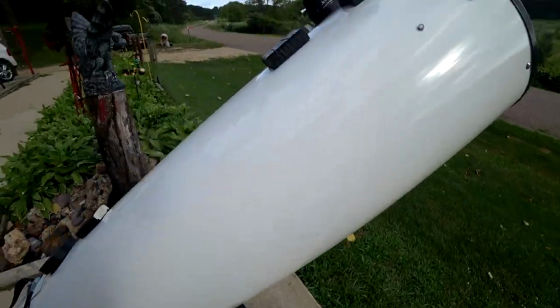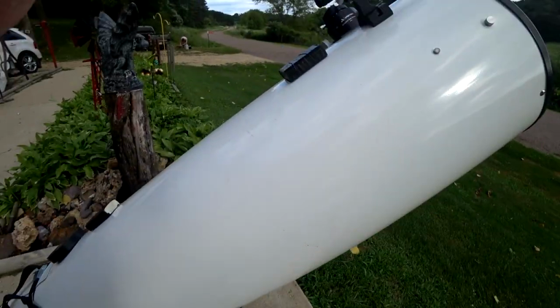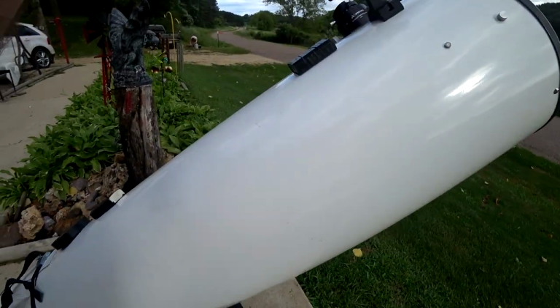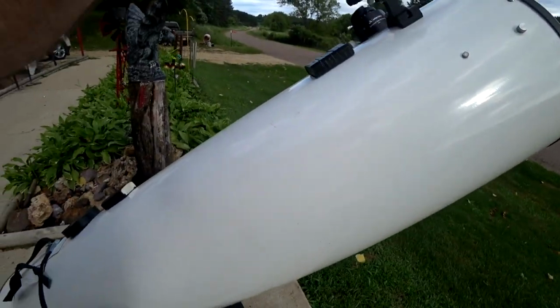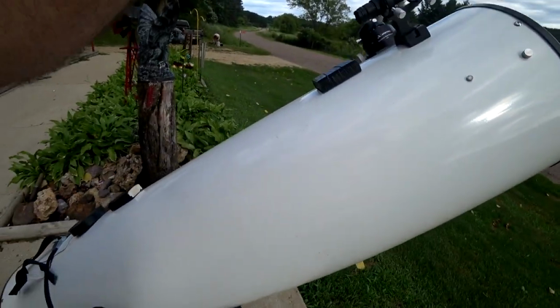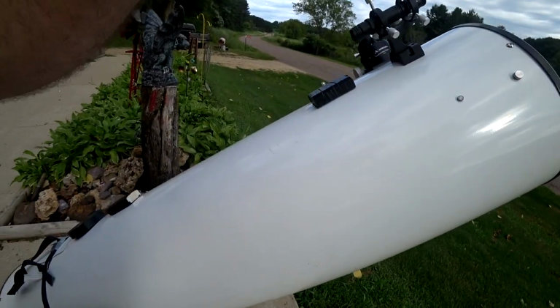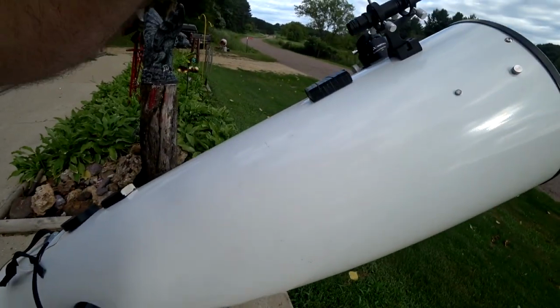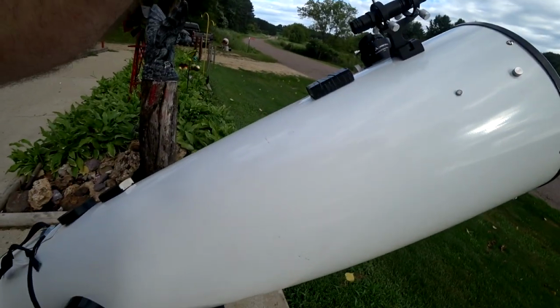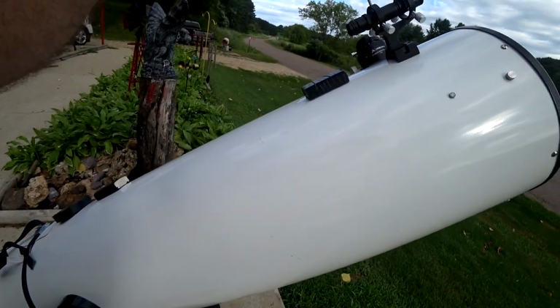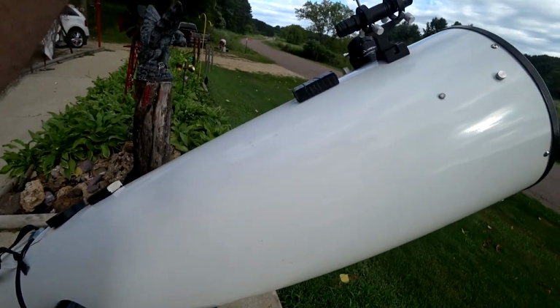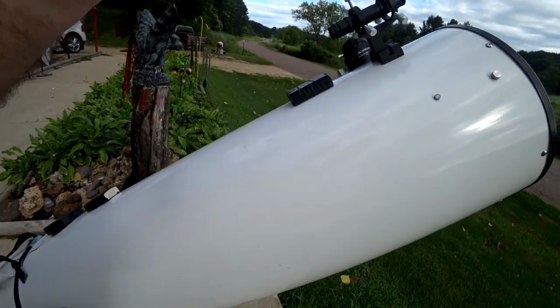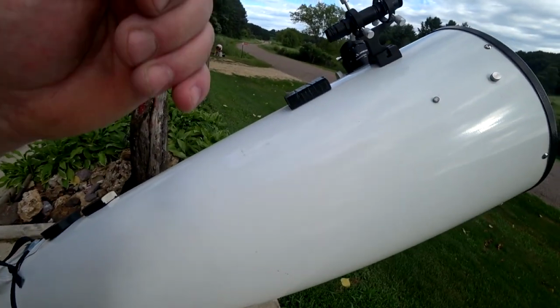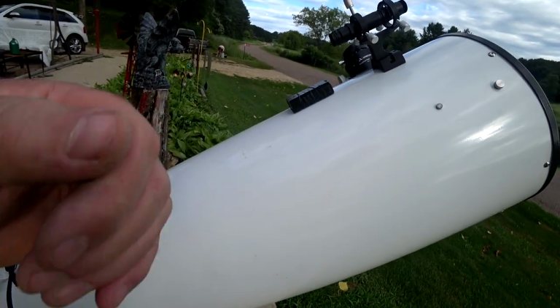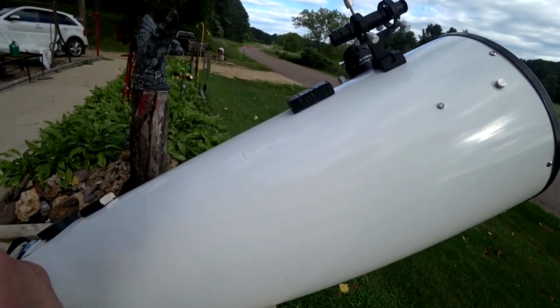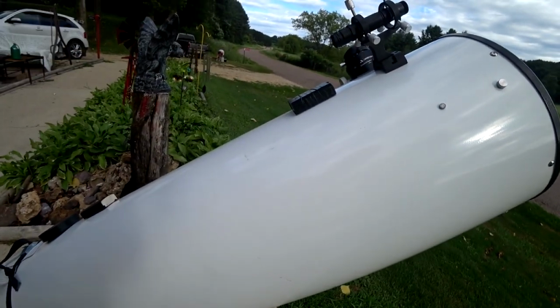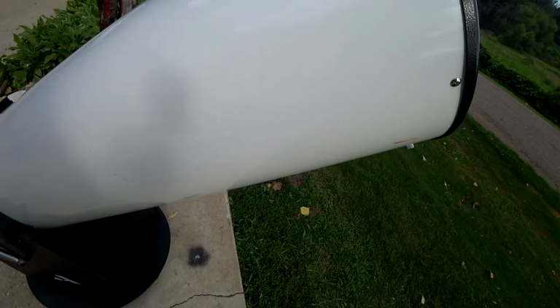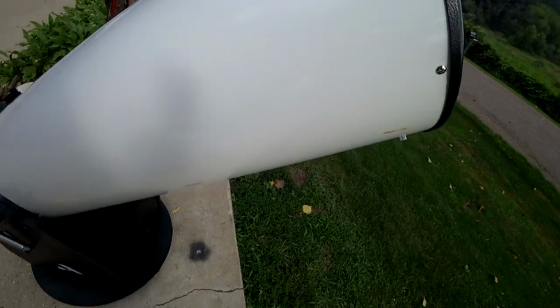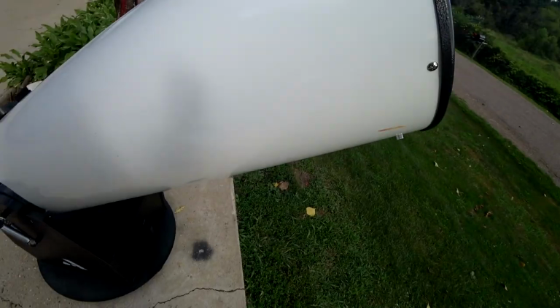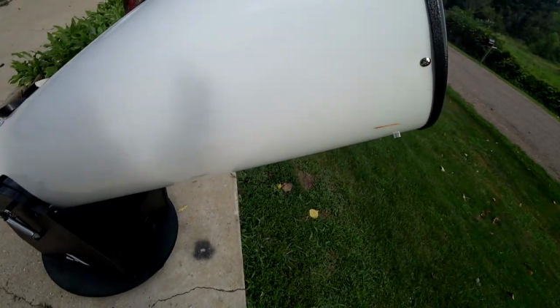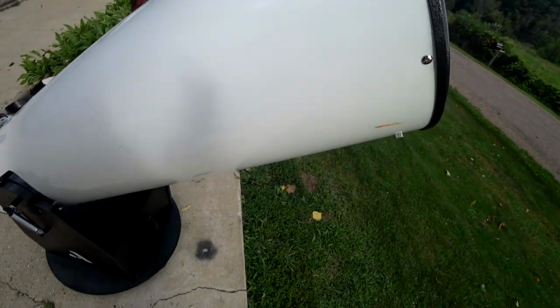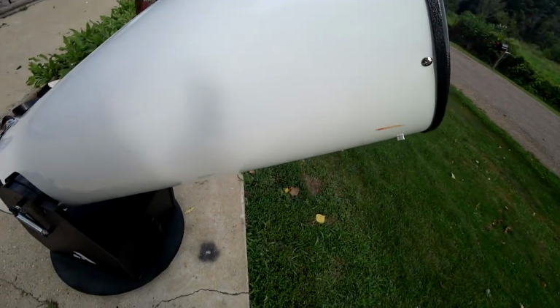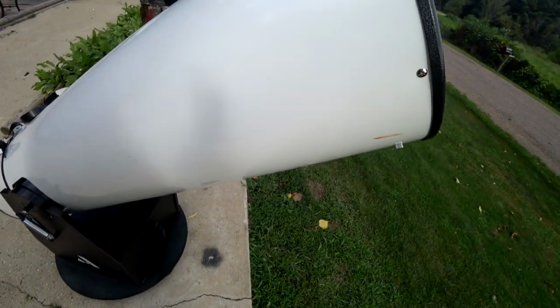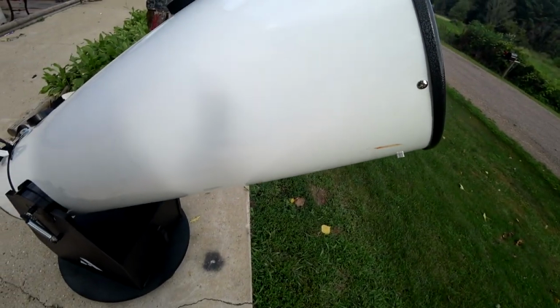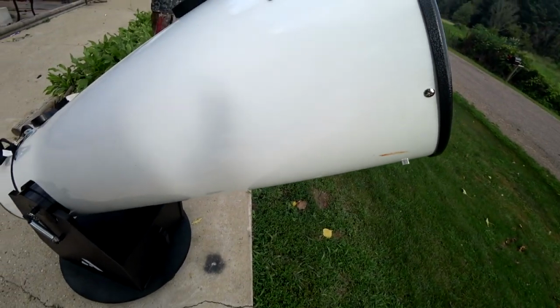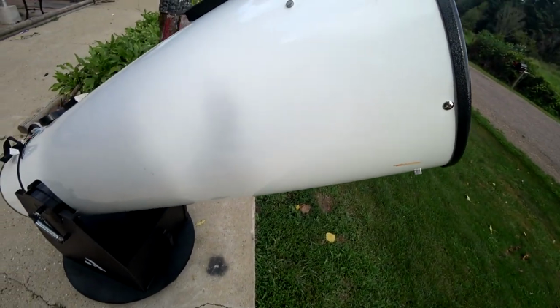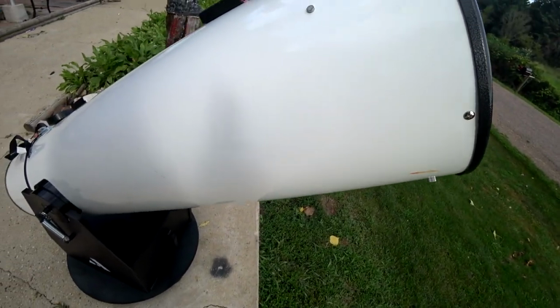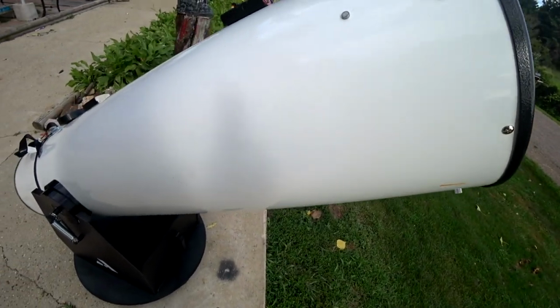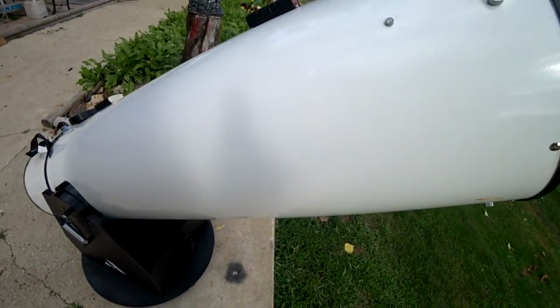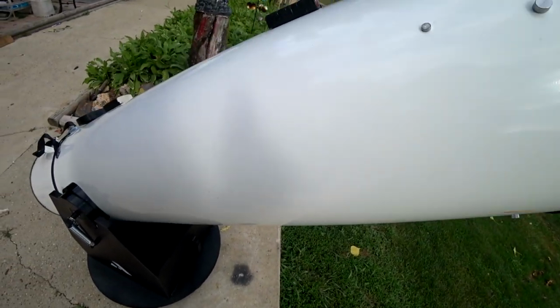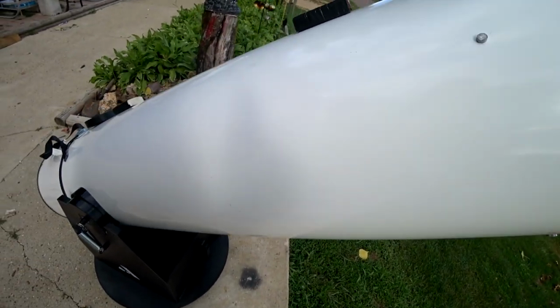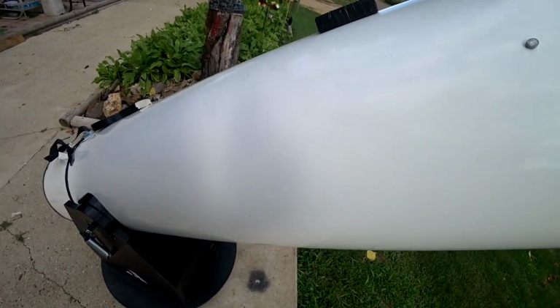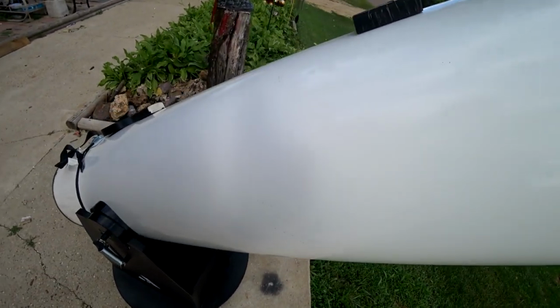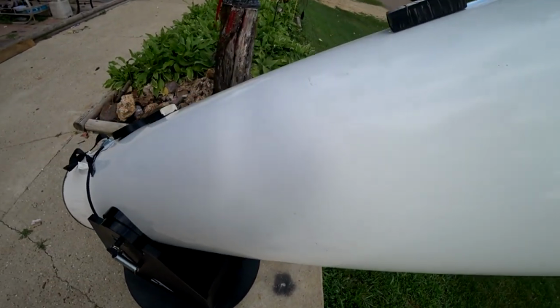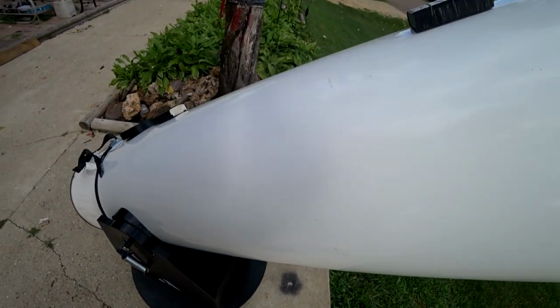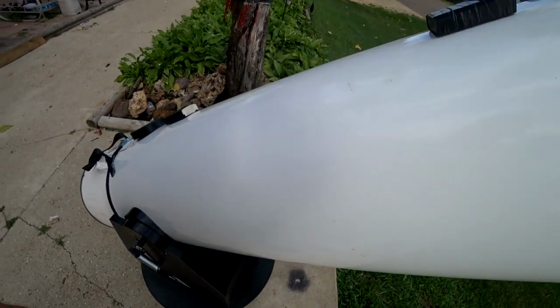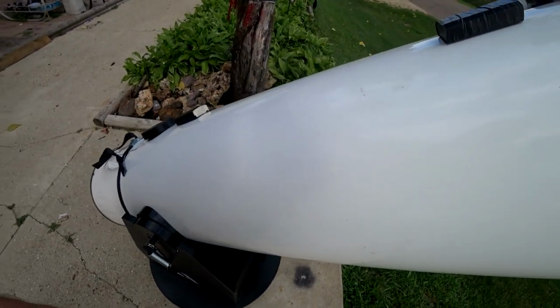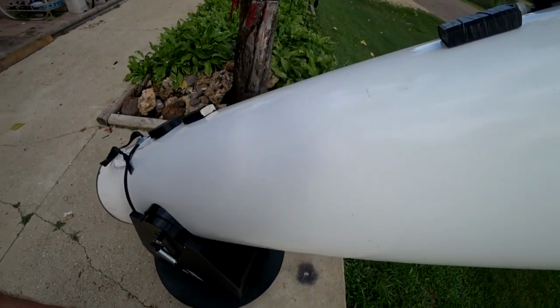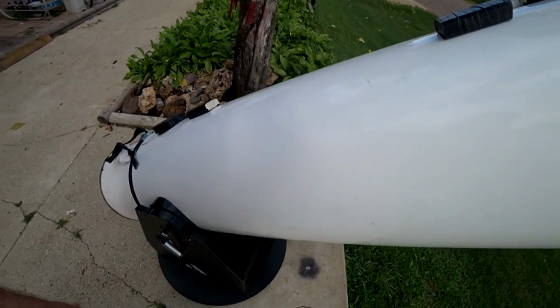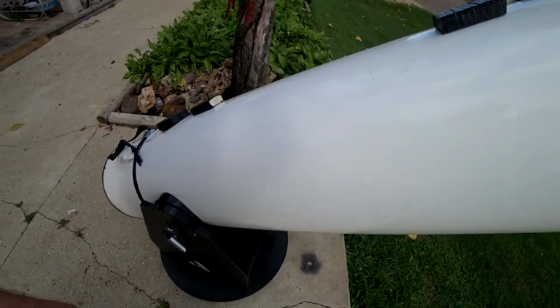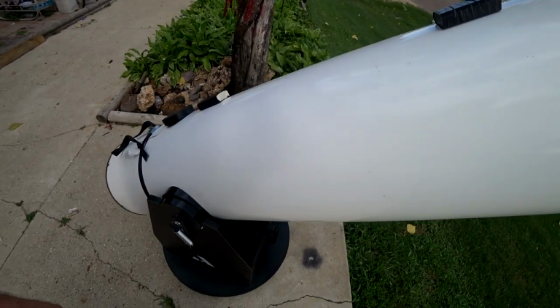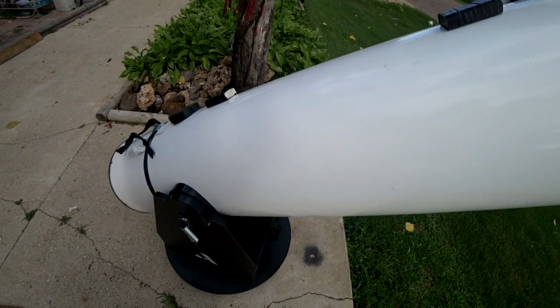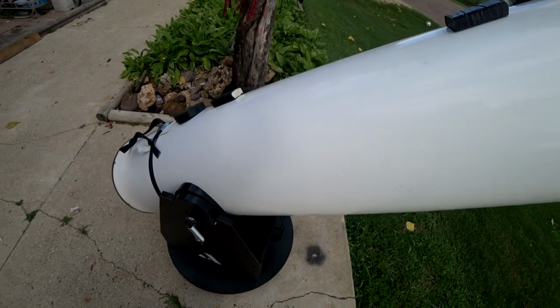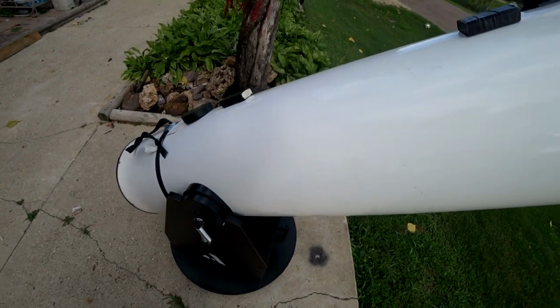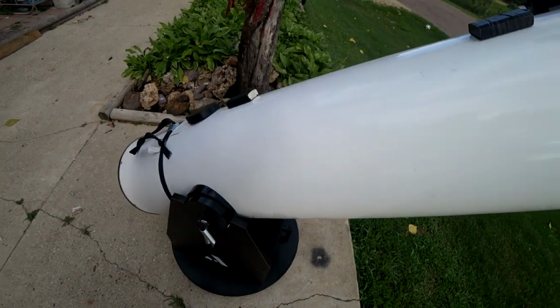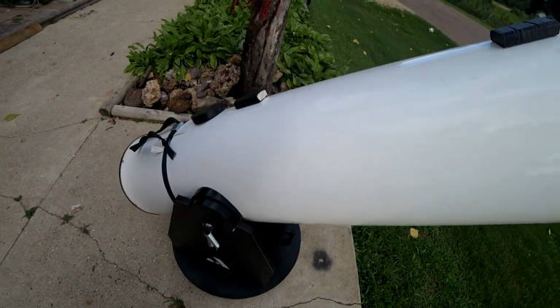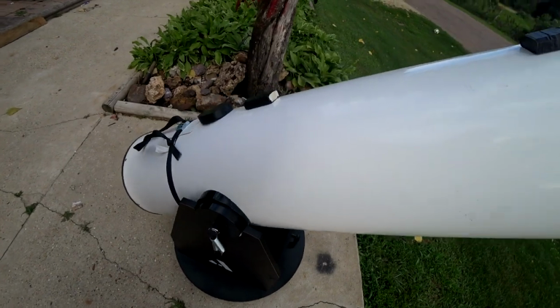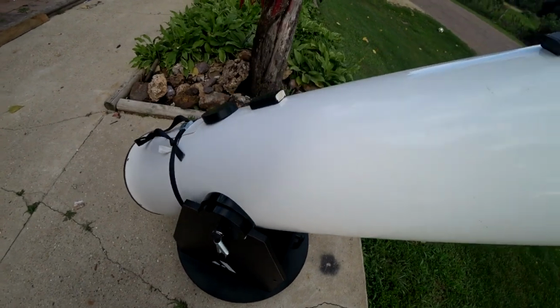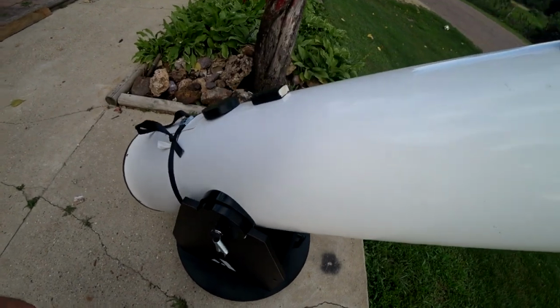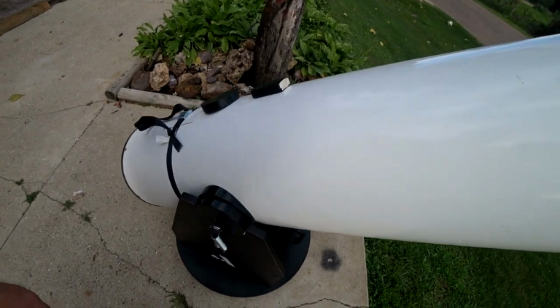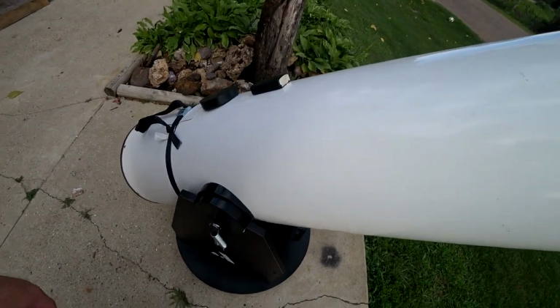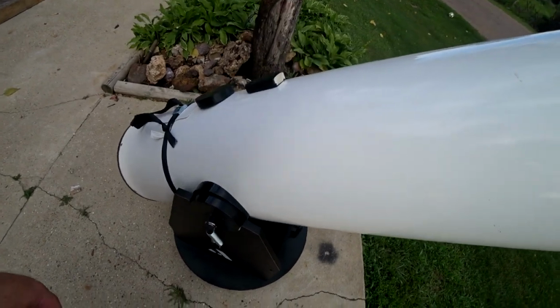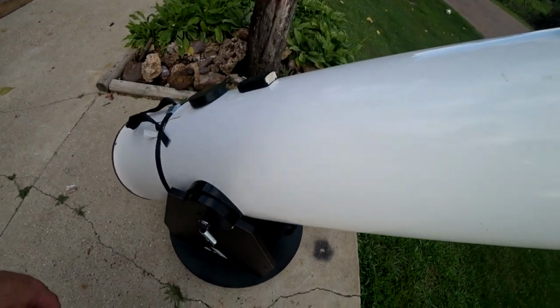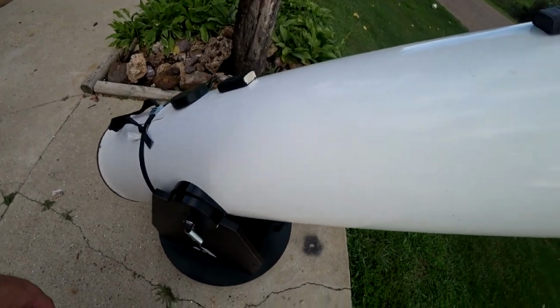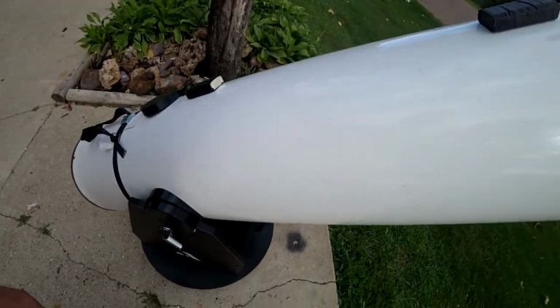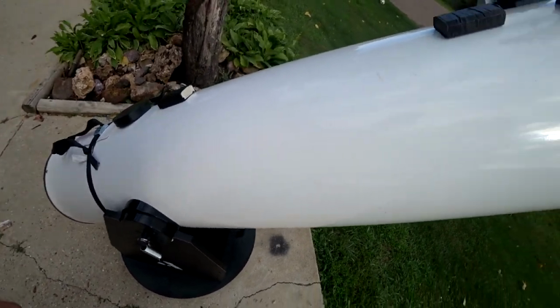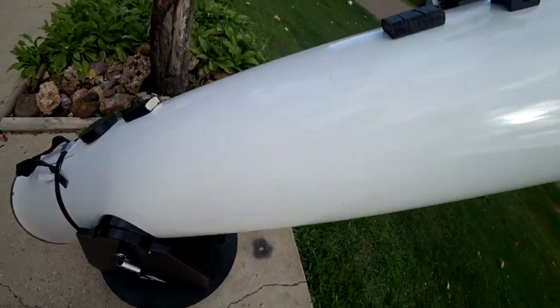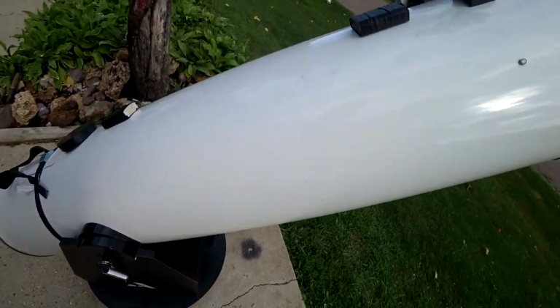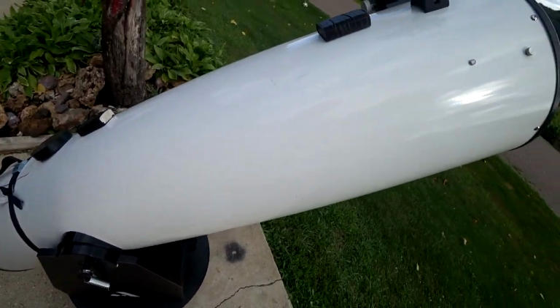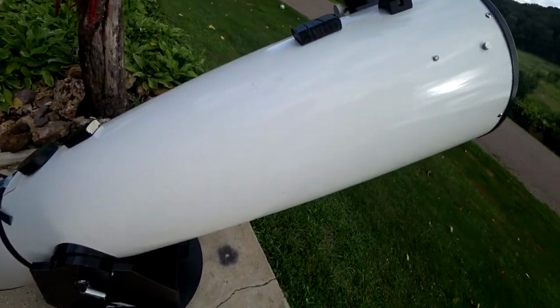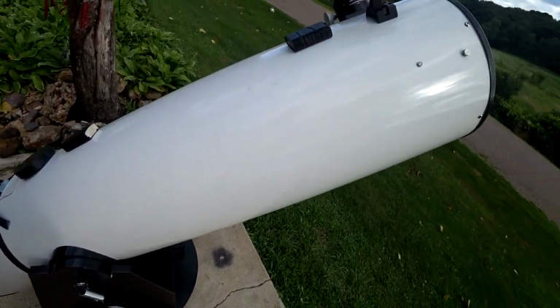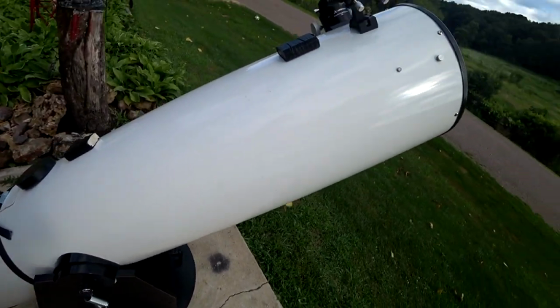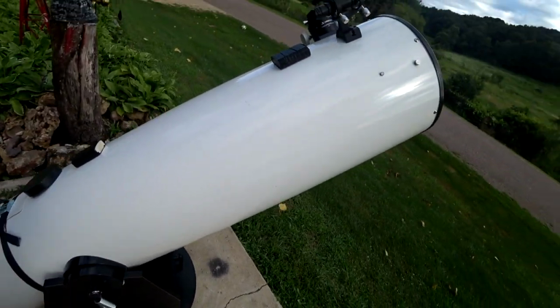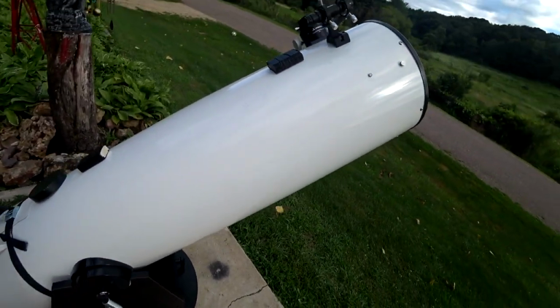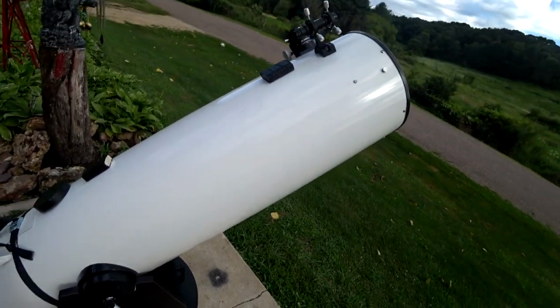They should be coming like that from the factory. Being as it's windy out, that's enough for today. Till the next time.